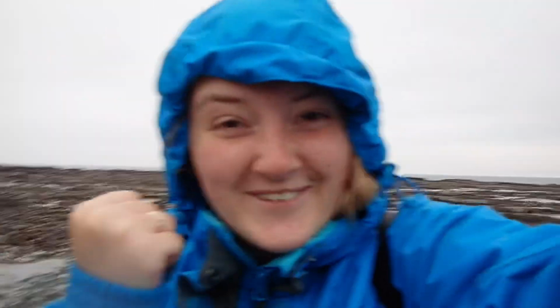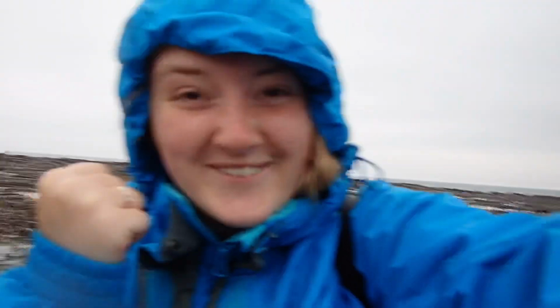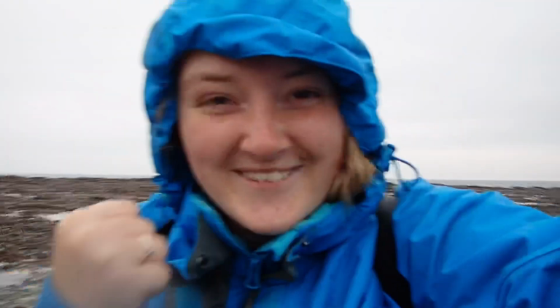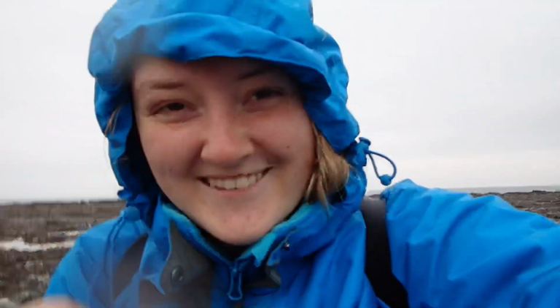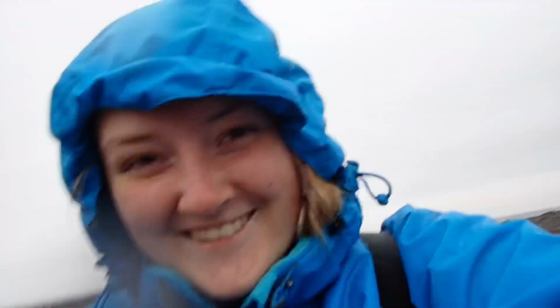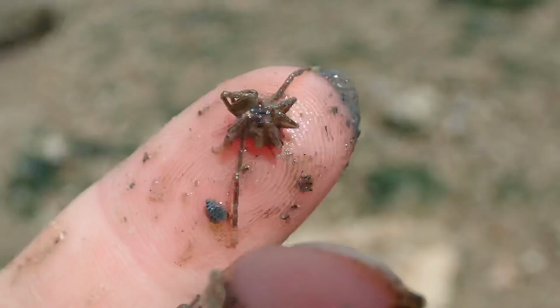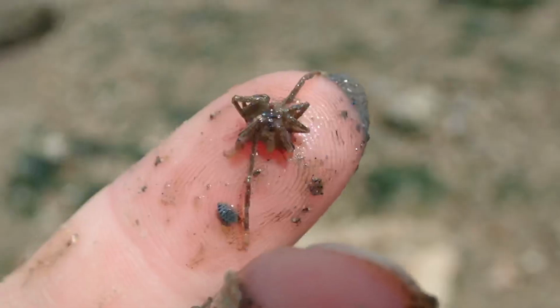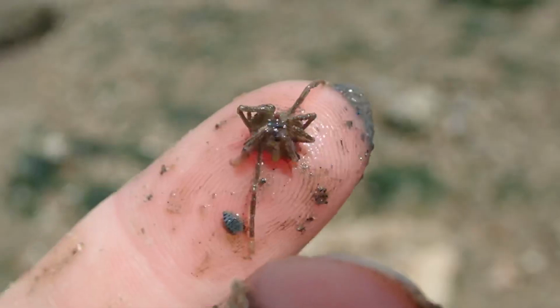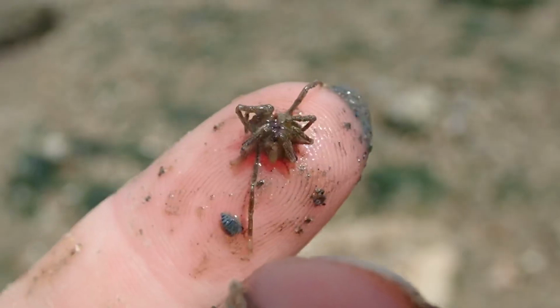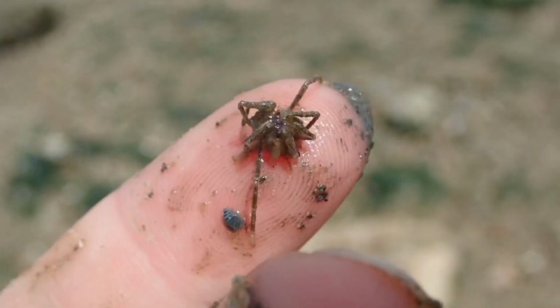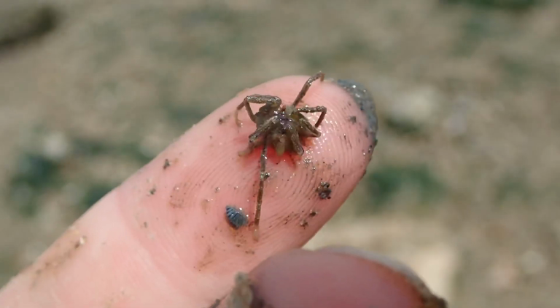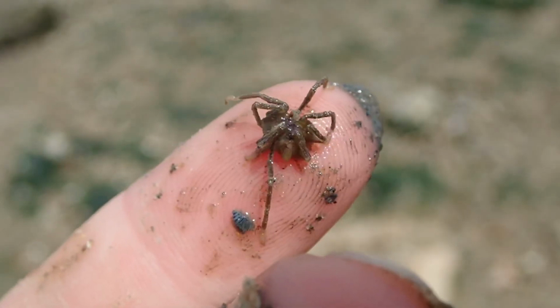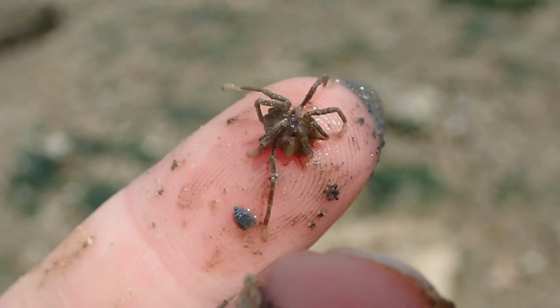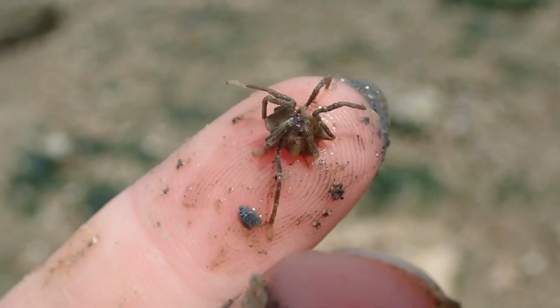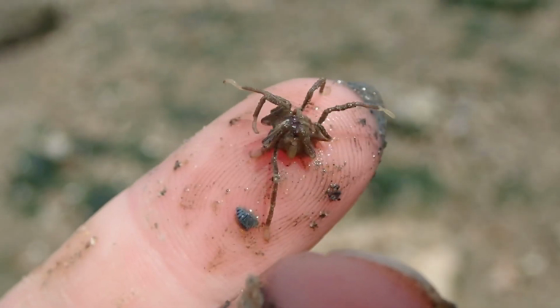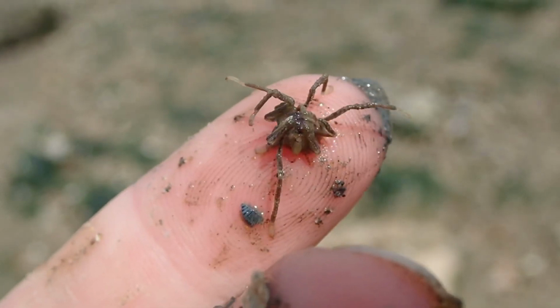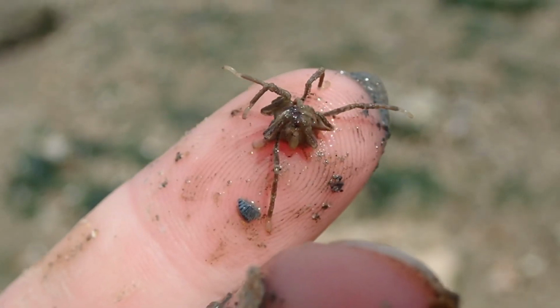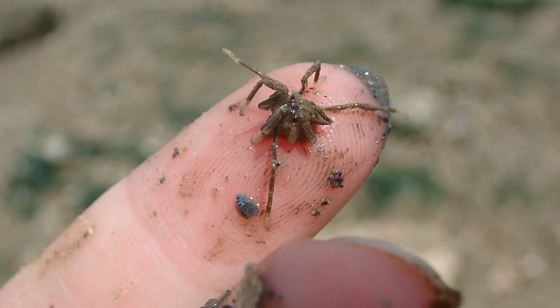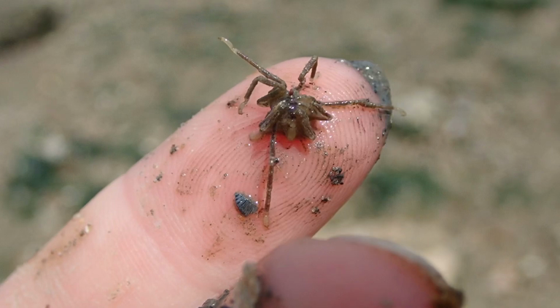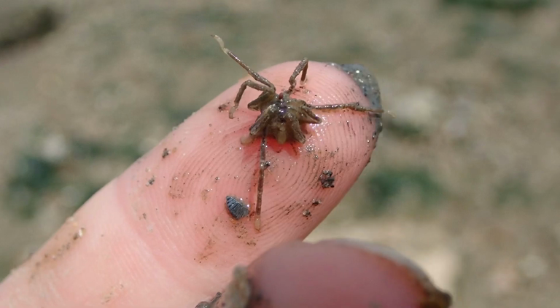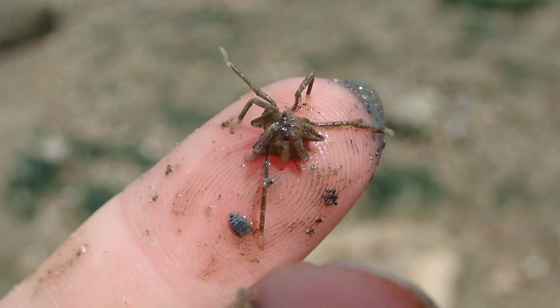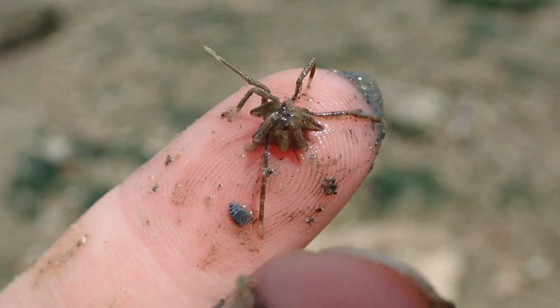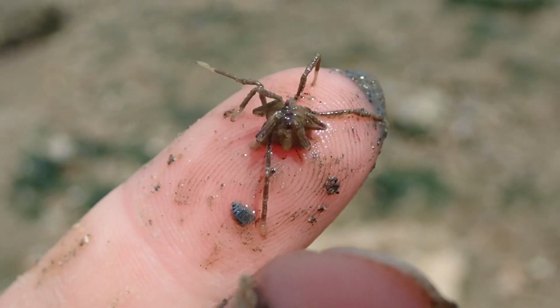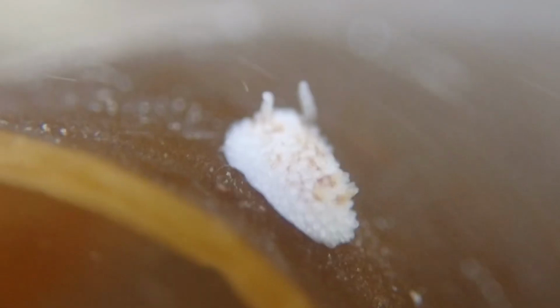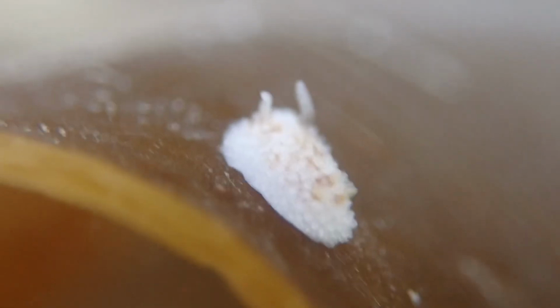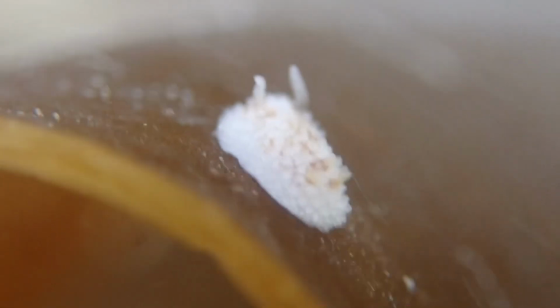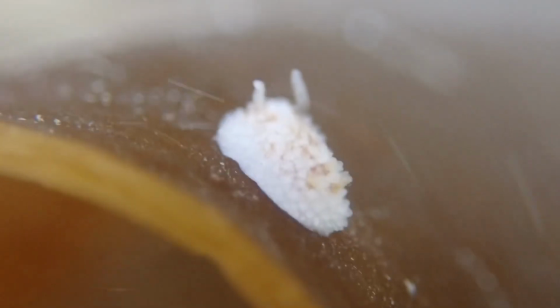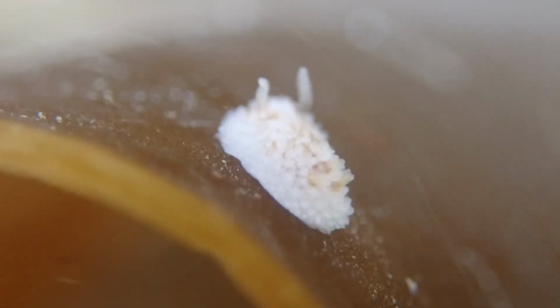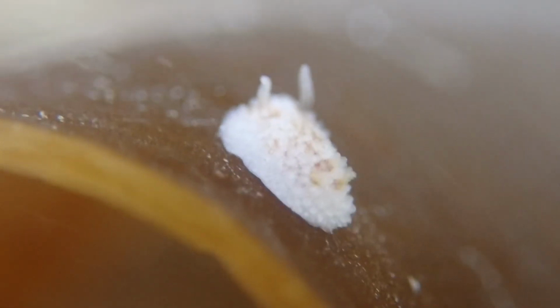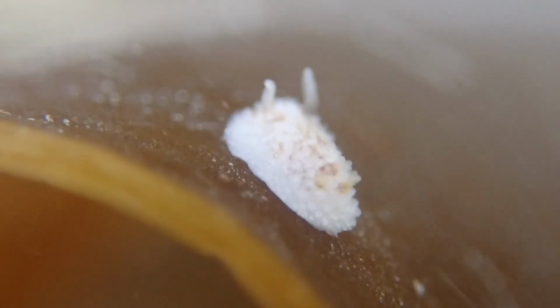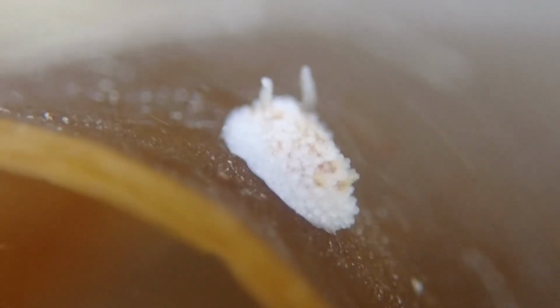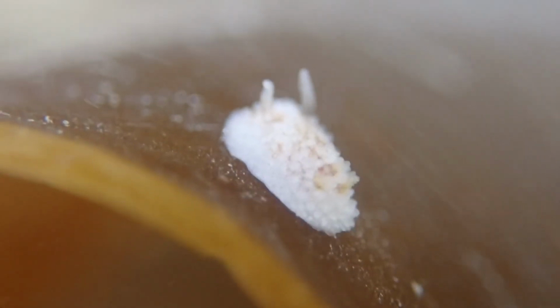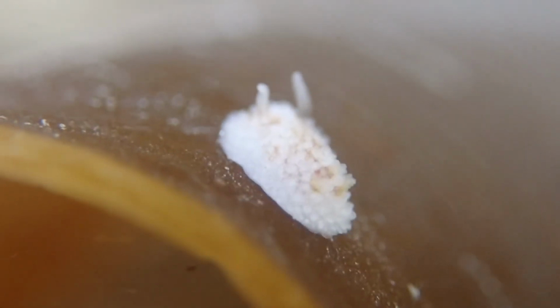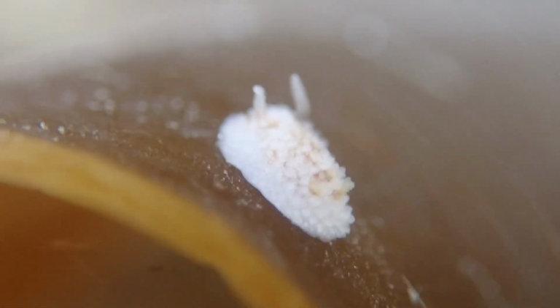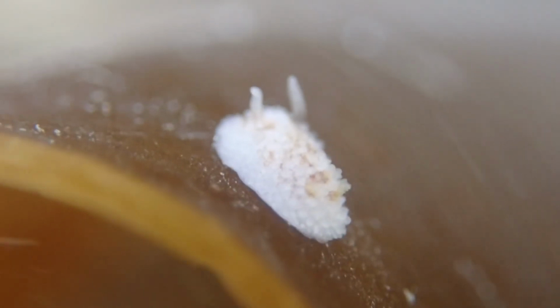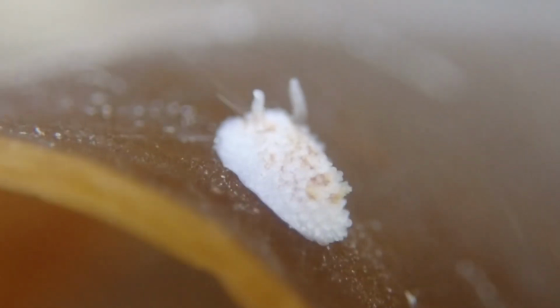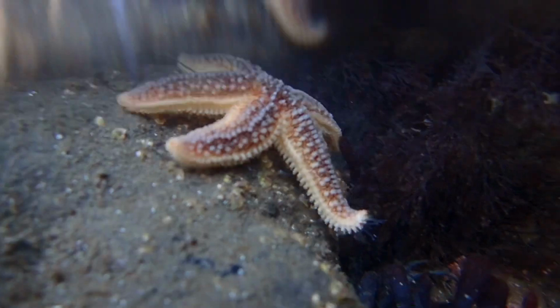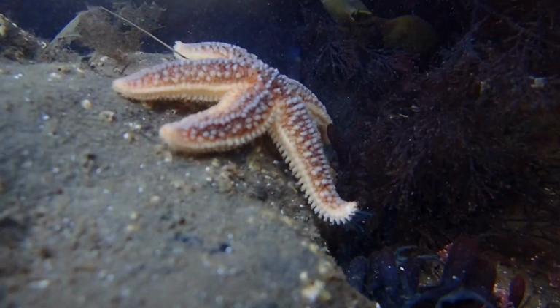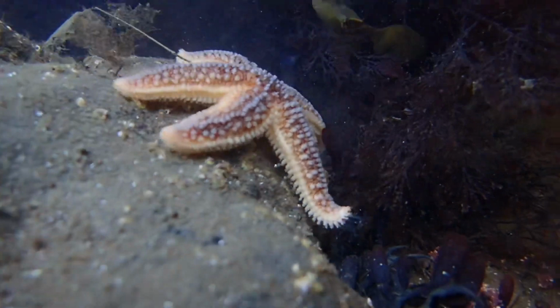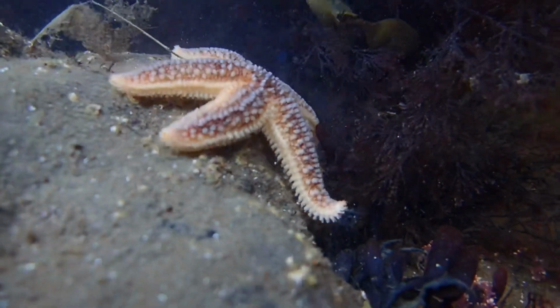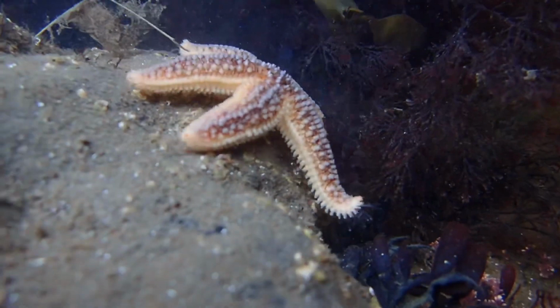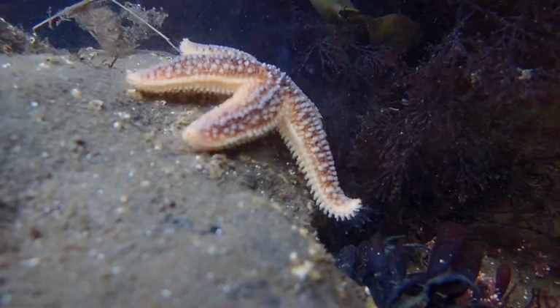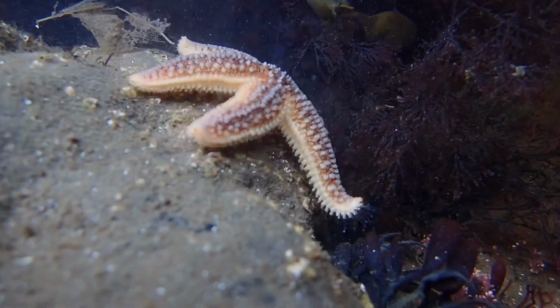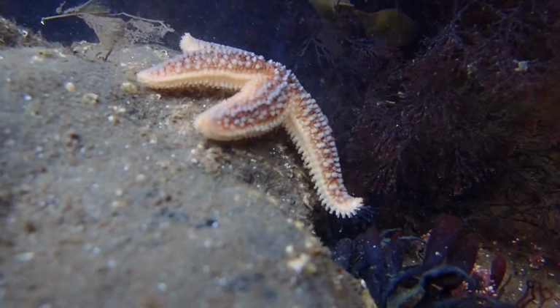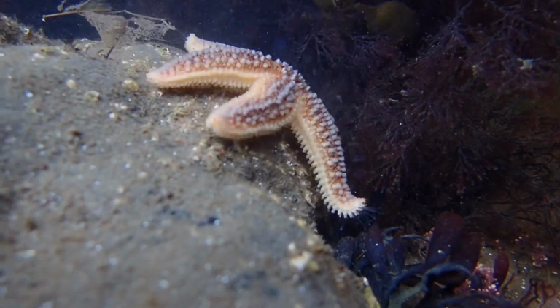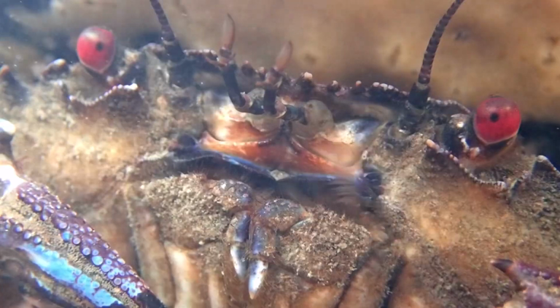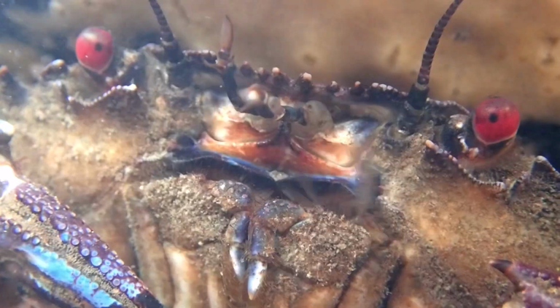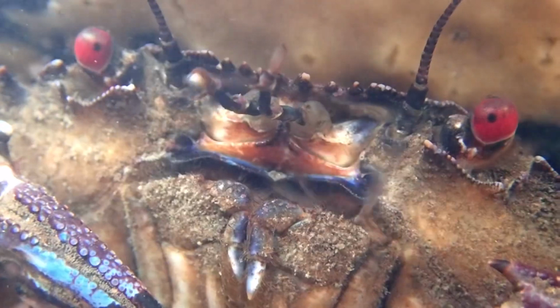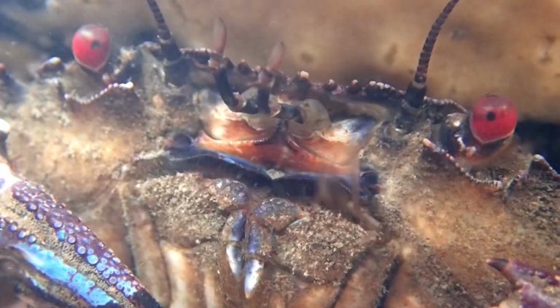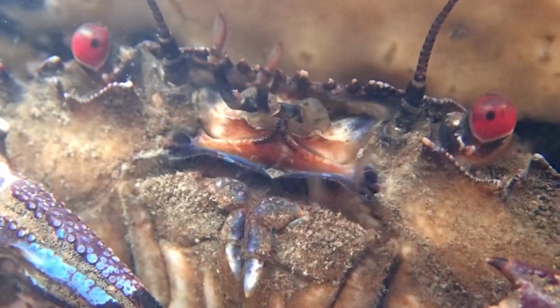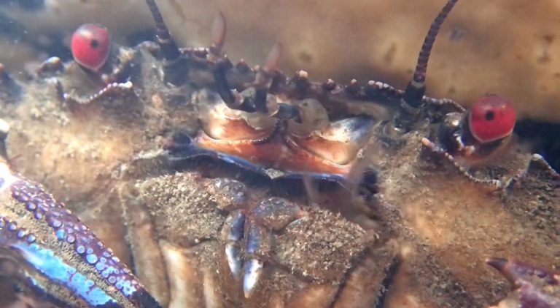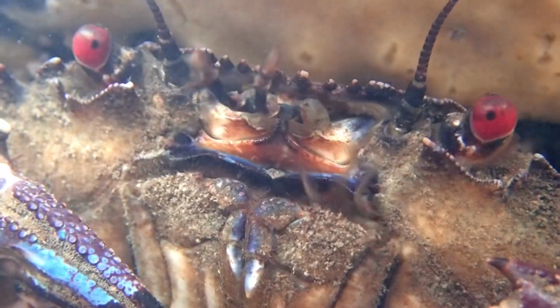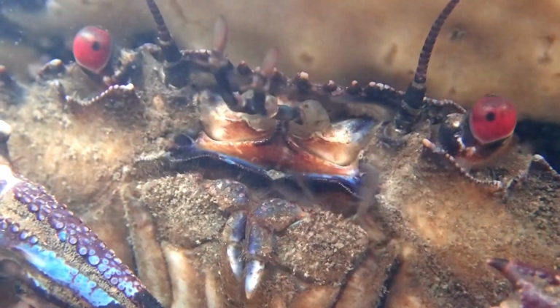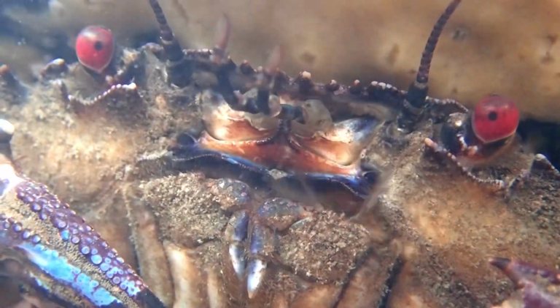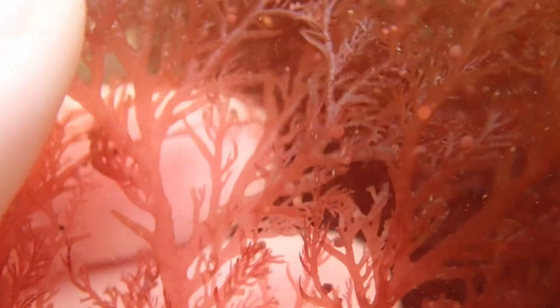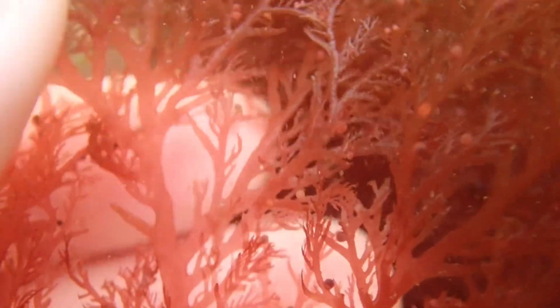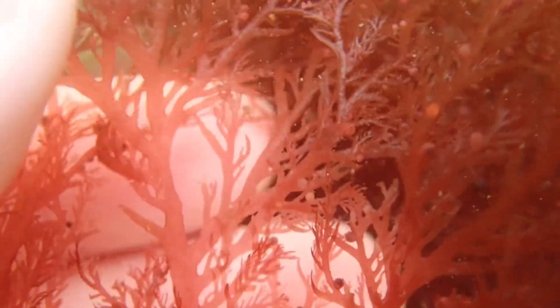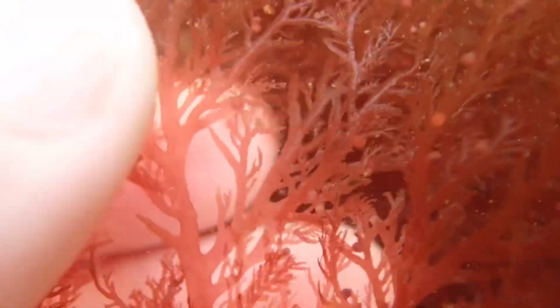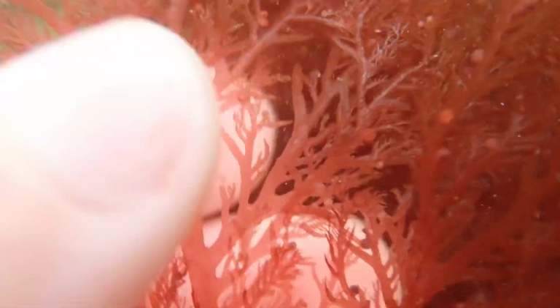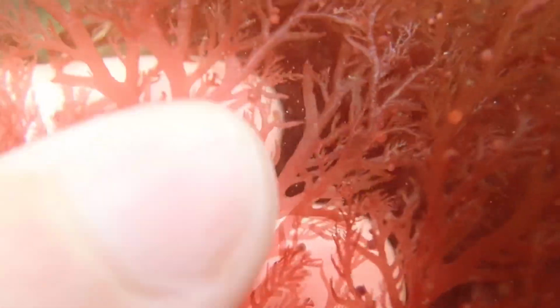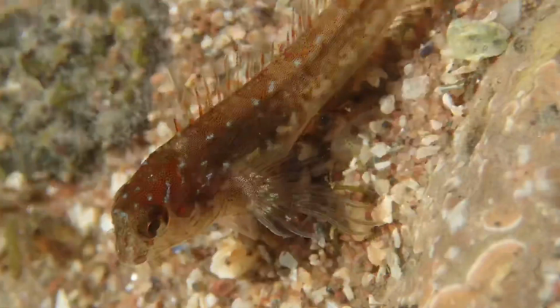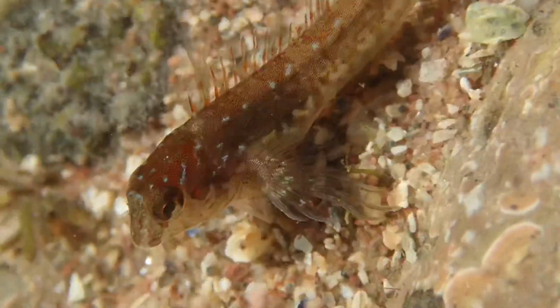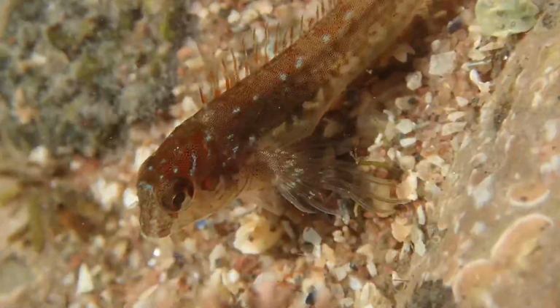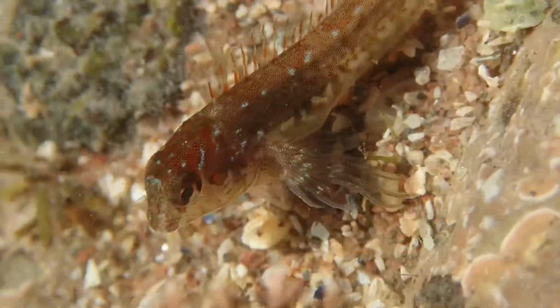We've seen hundreds of creatures from sea slugs to starfish, colourful crabs, seaweed, fish and more.